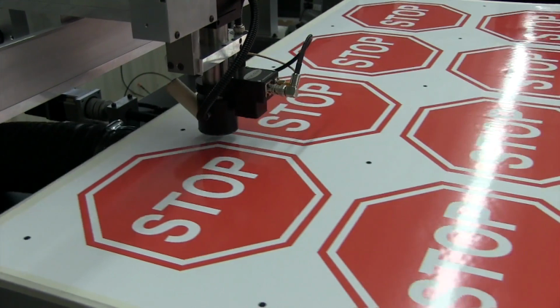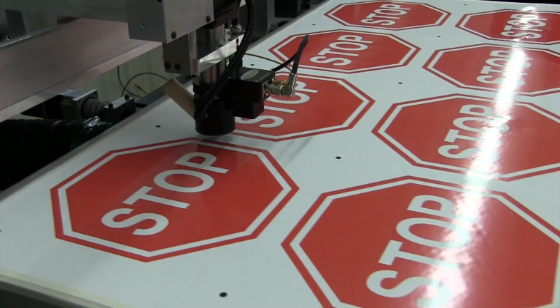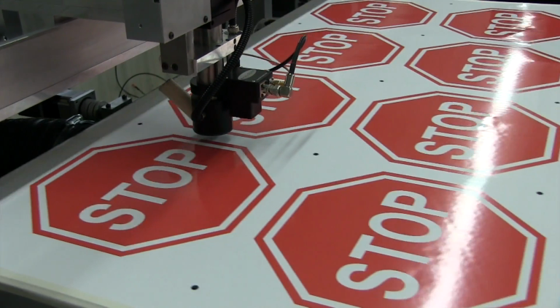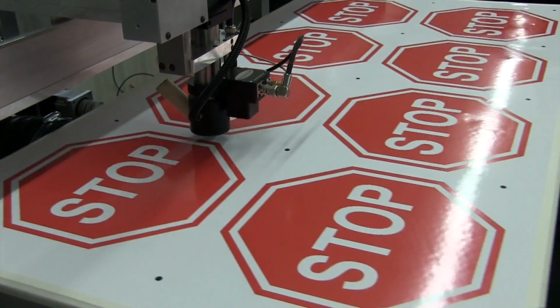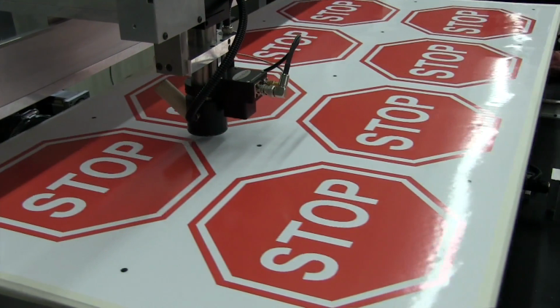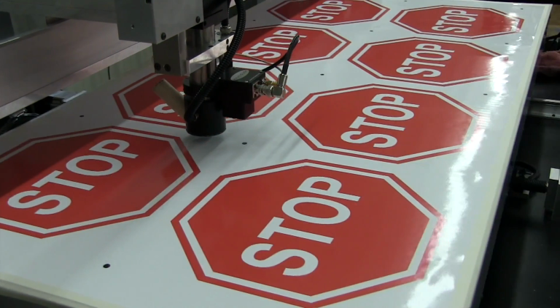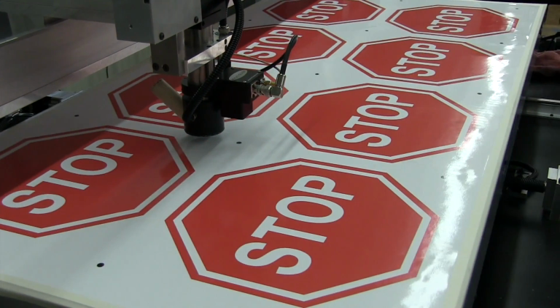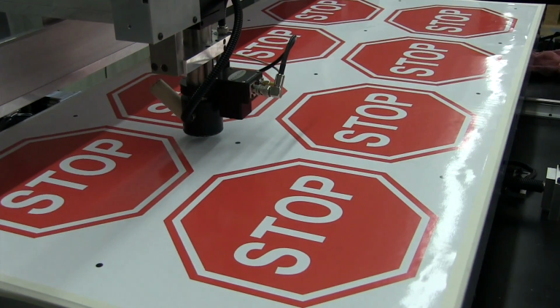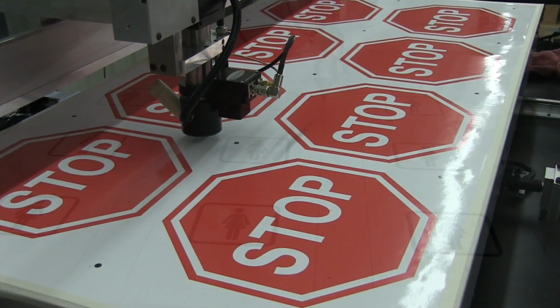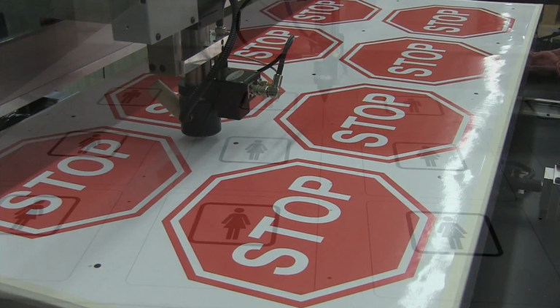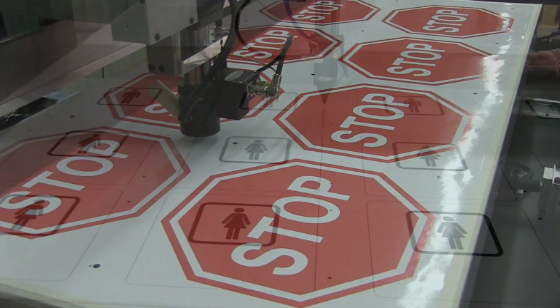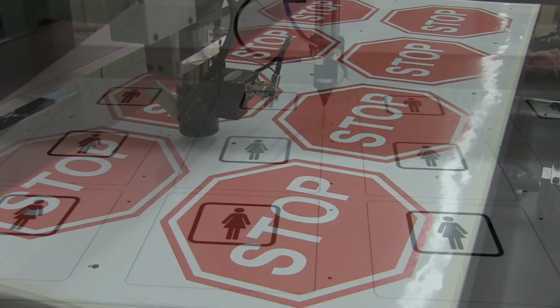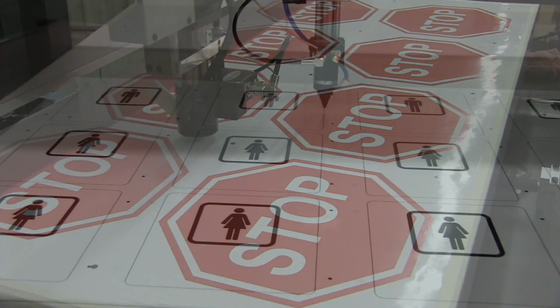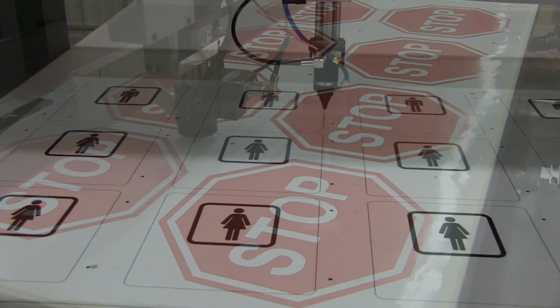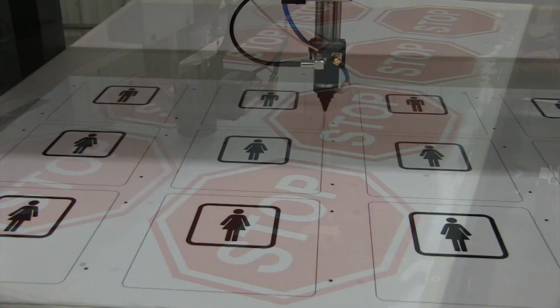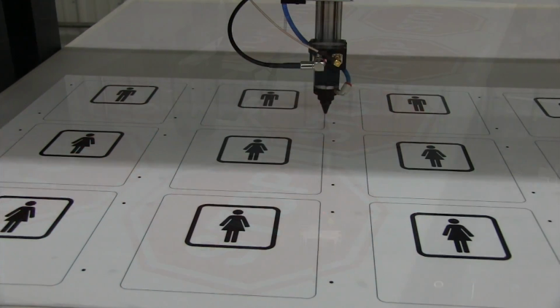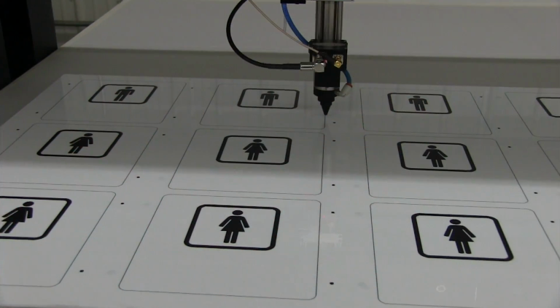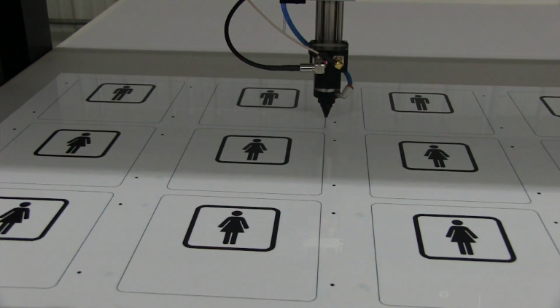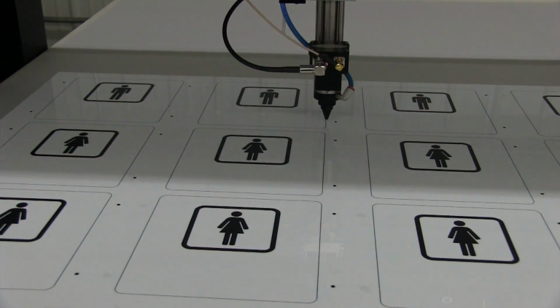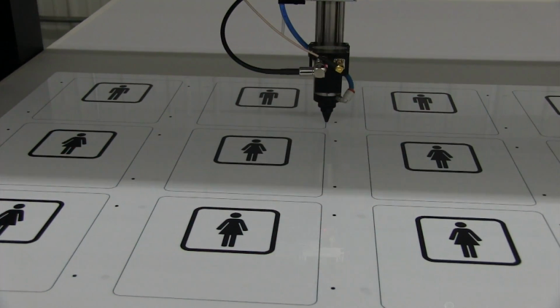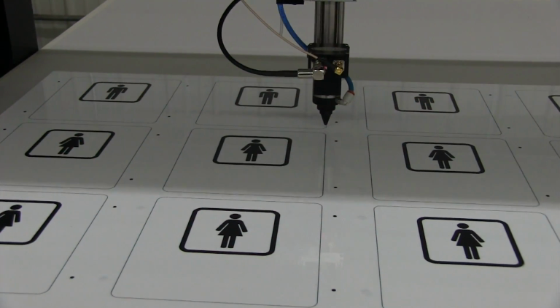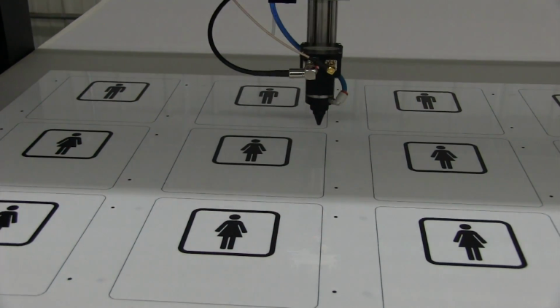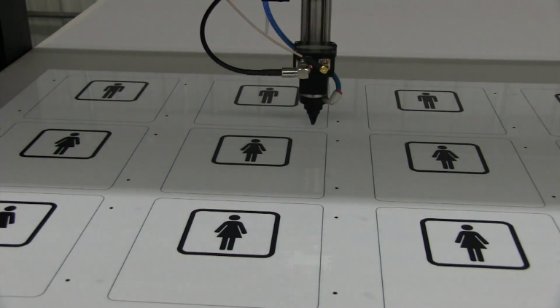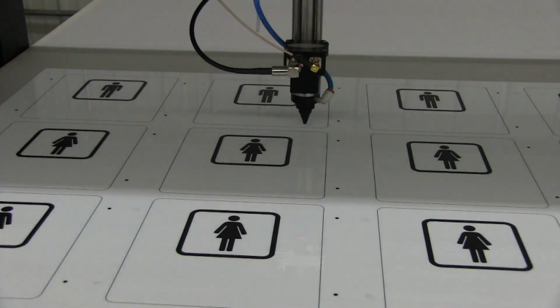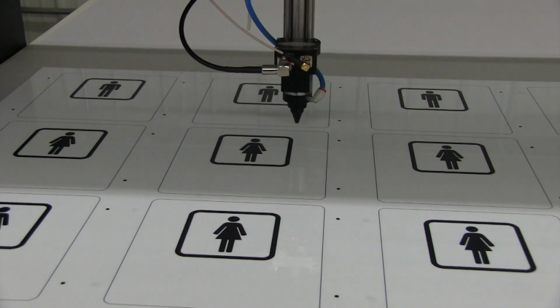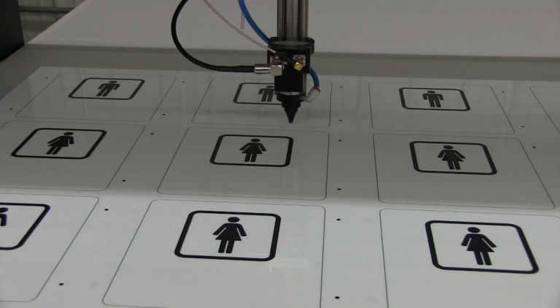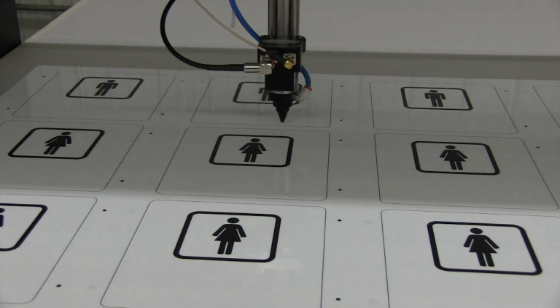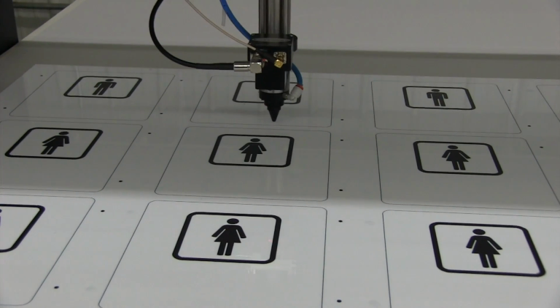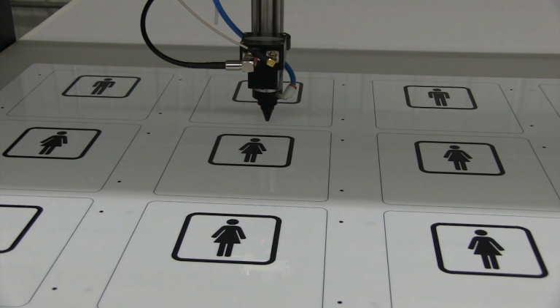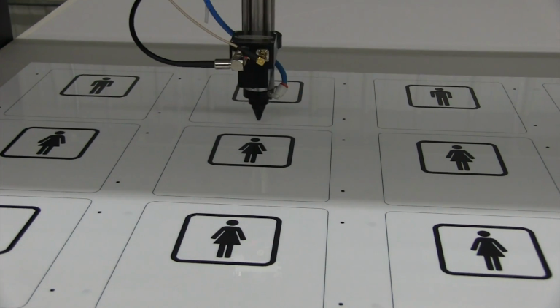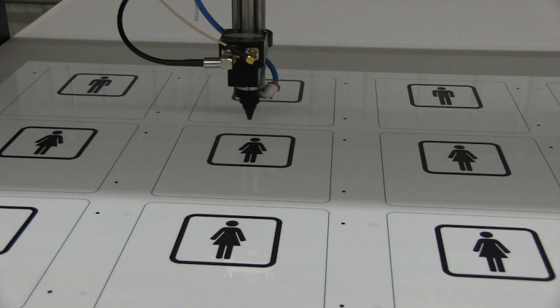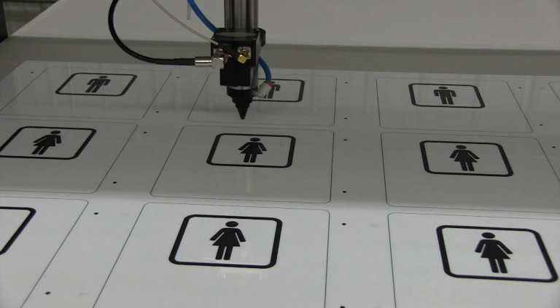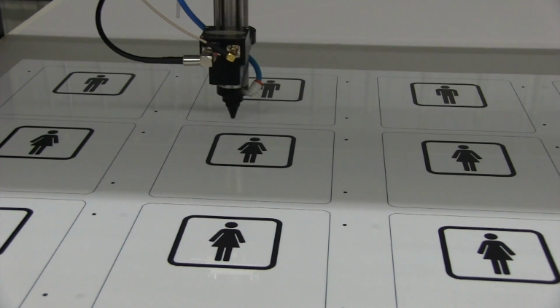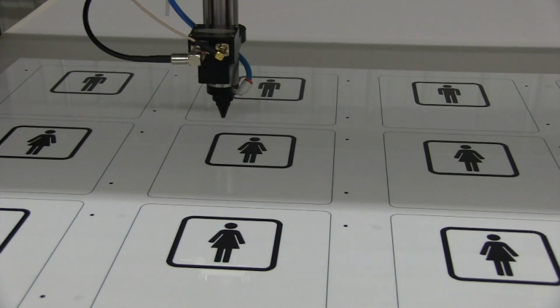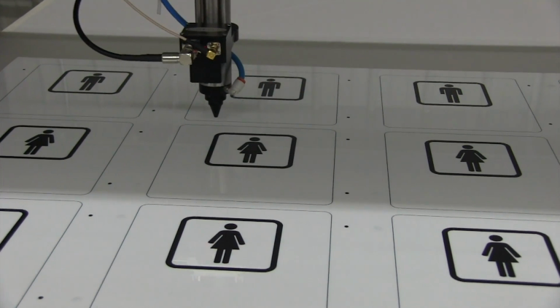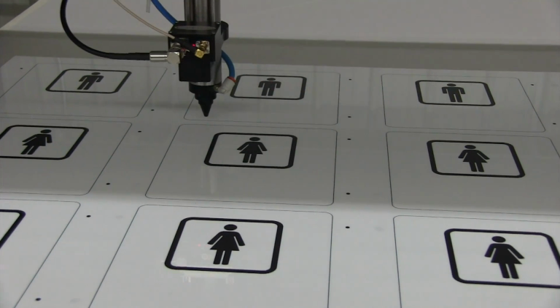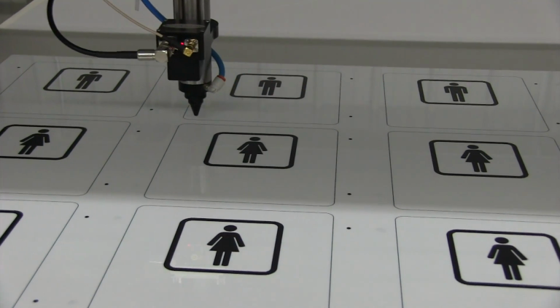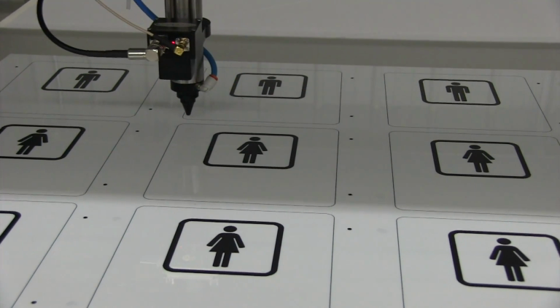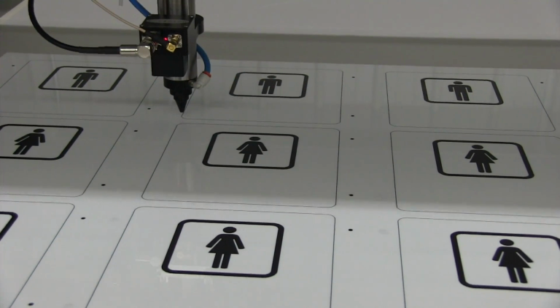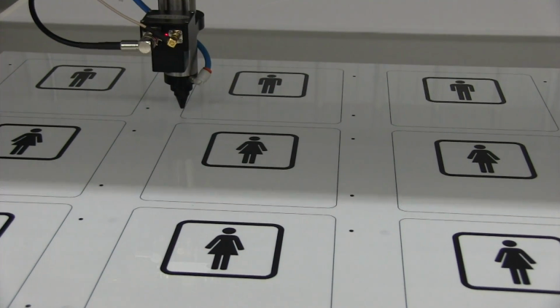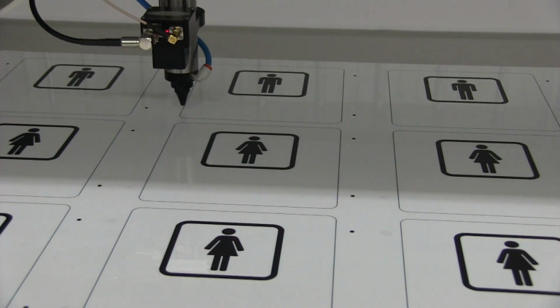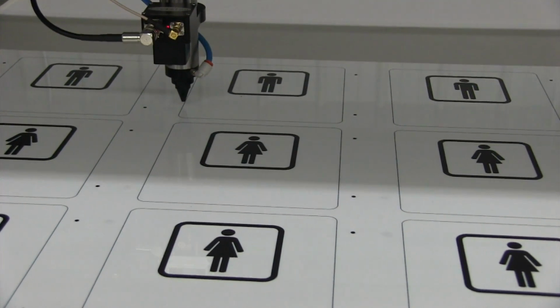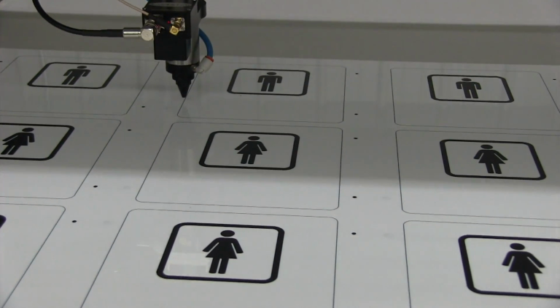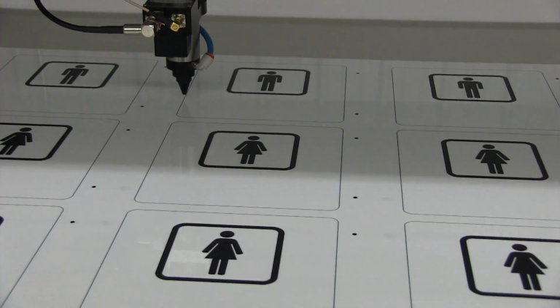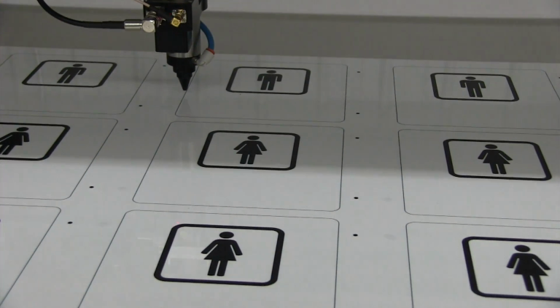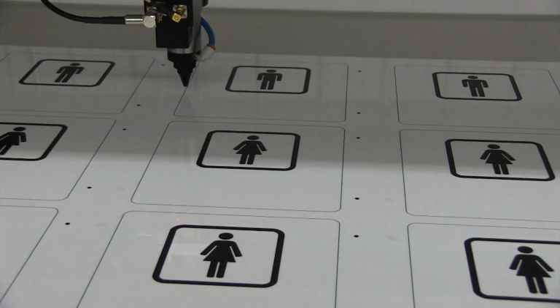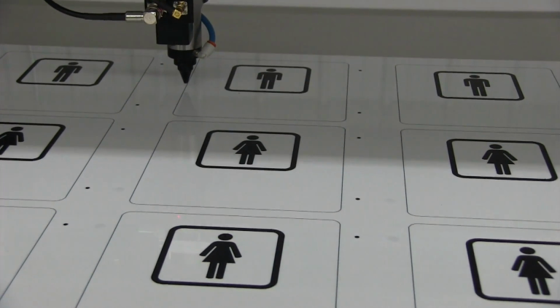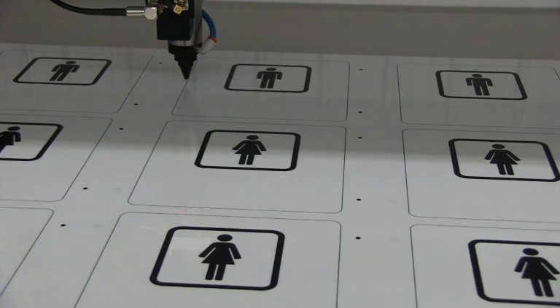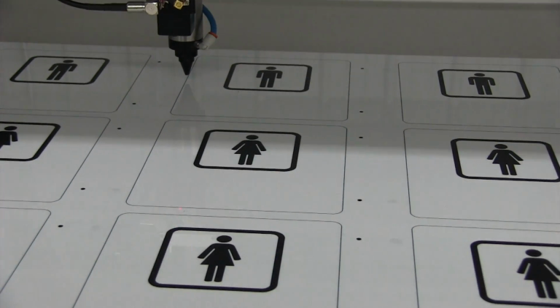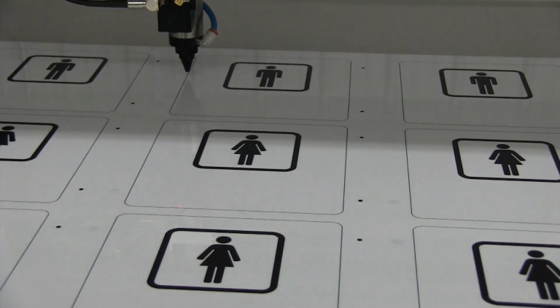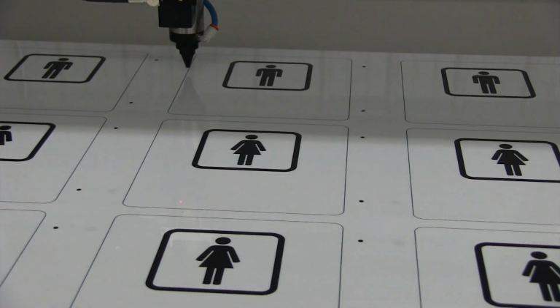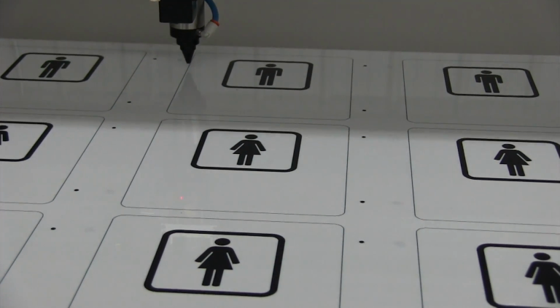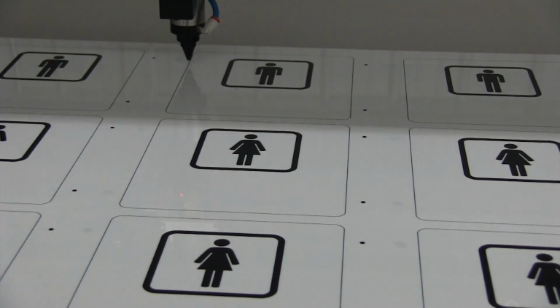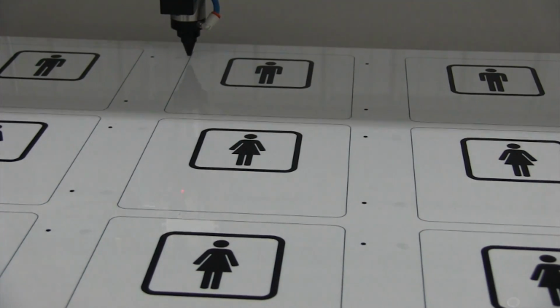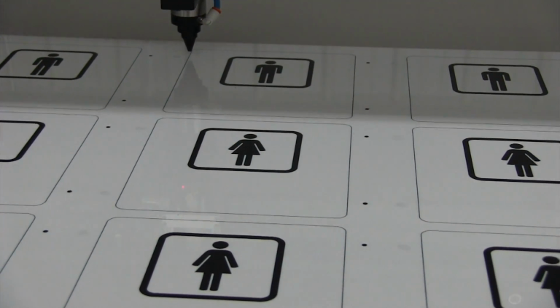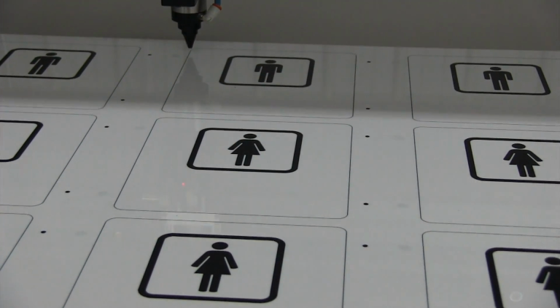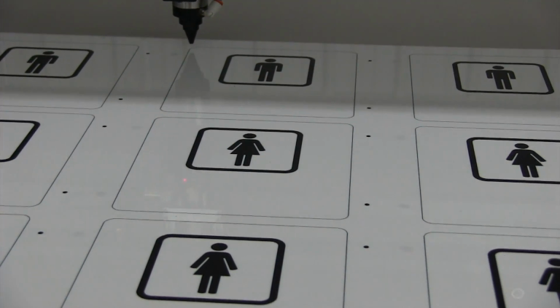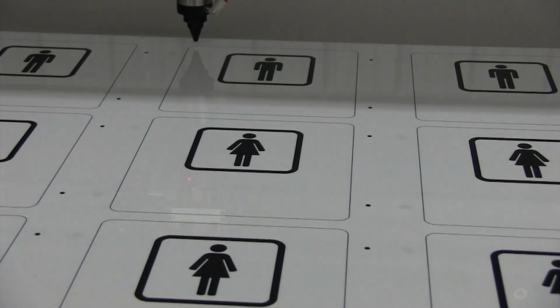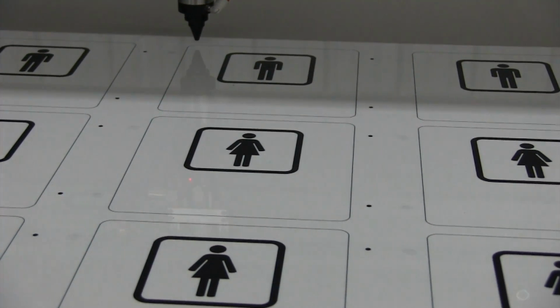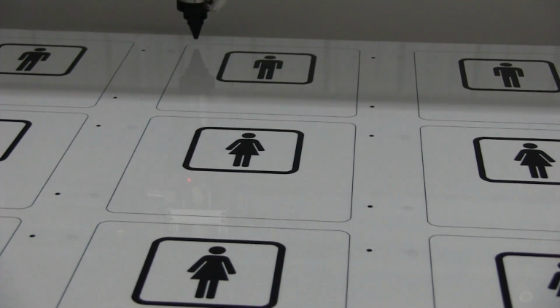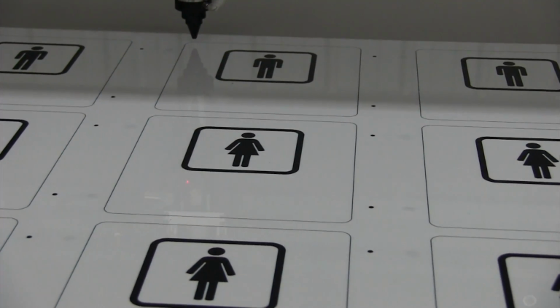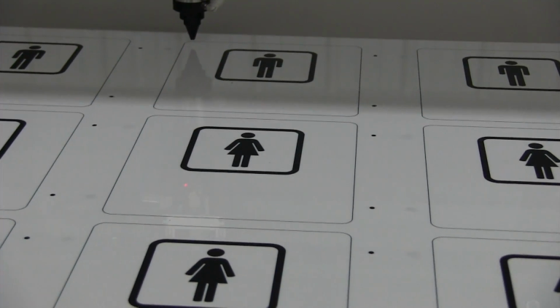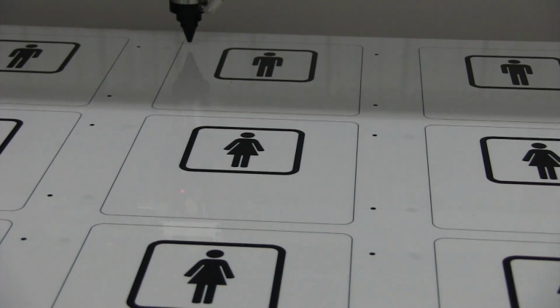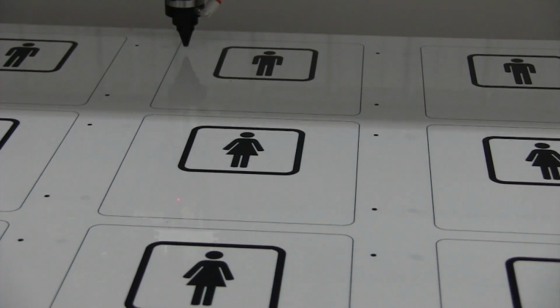The slight adjustments that KVision makes to the cutting file results in a perfectly matched cutout in the material being processed.